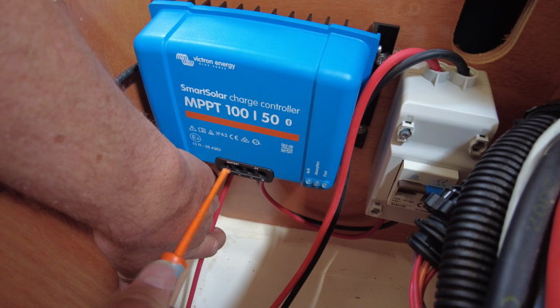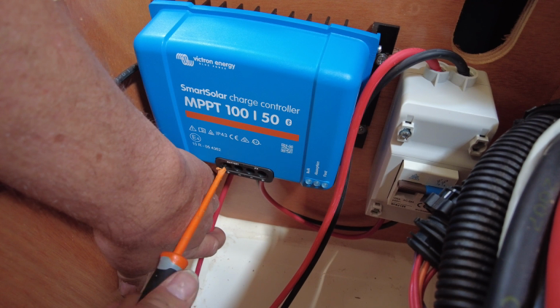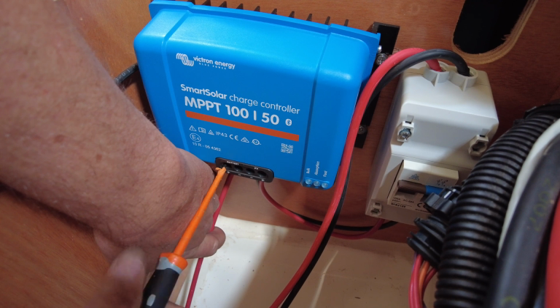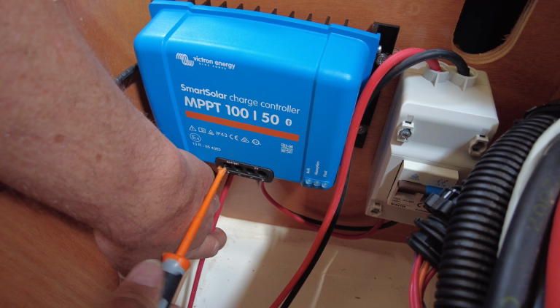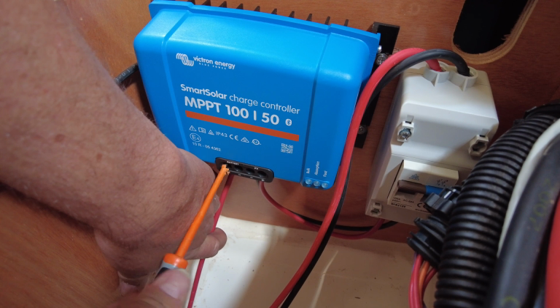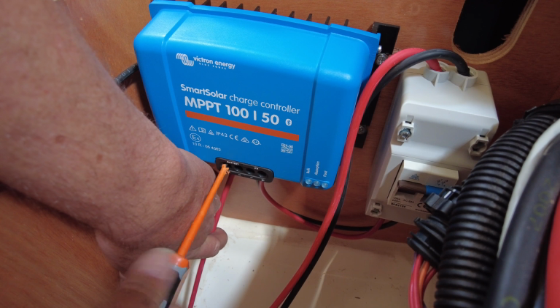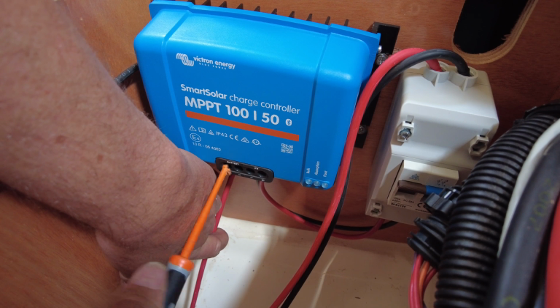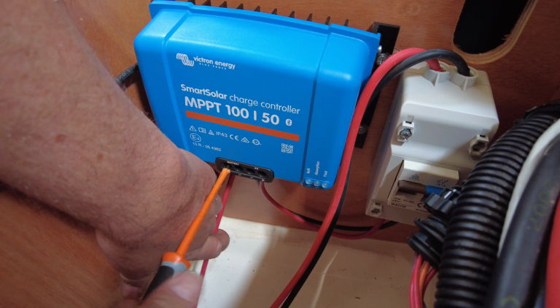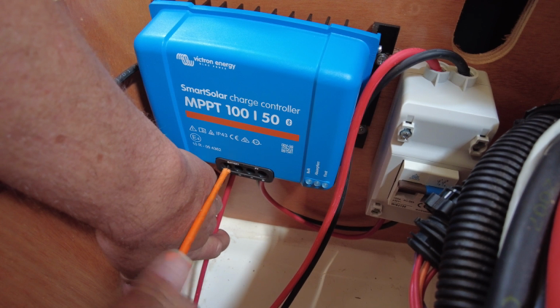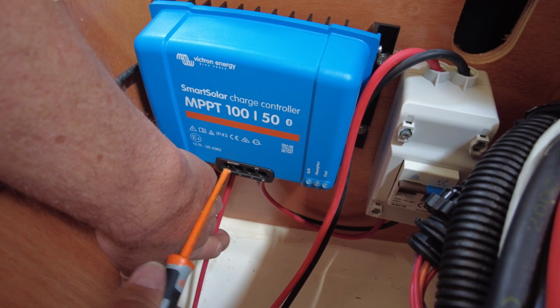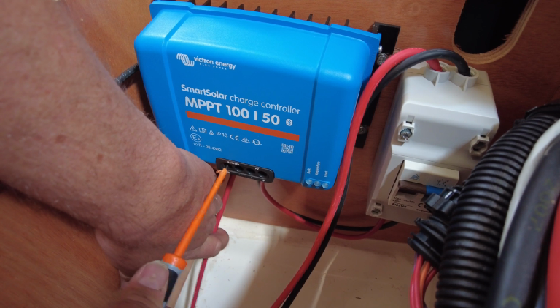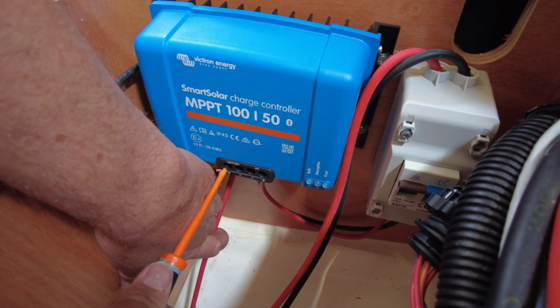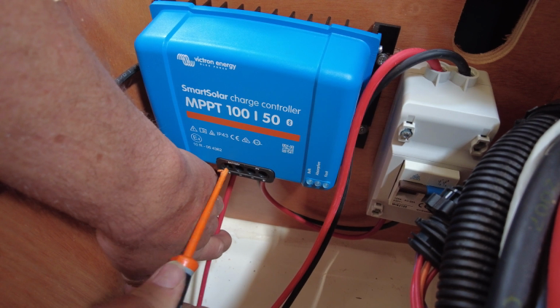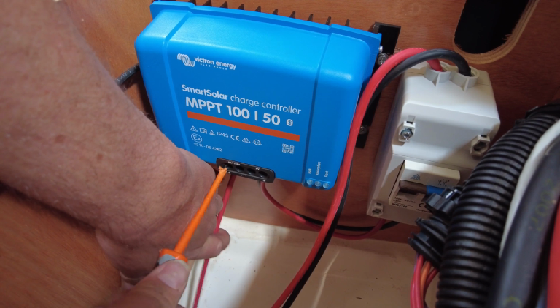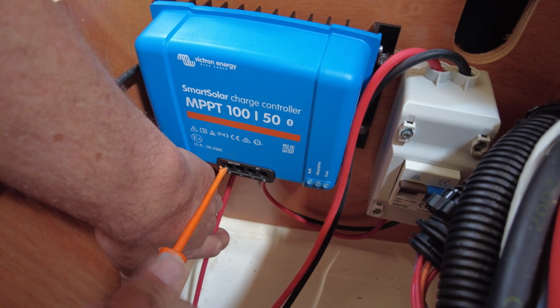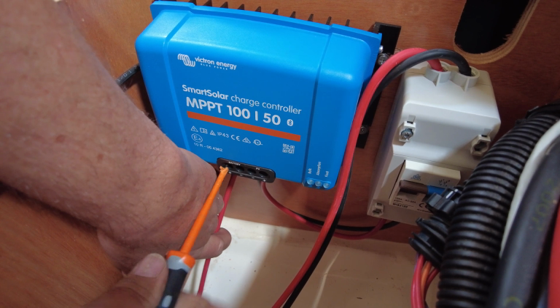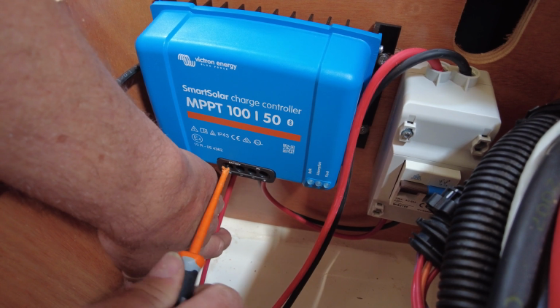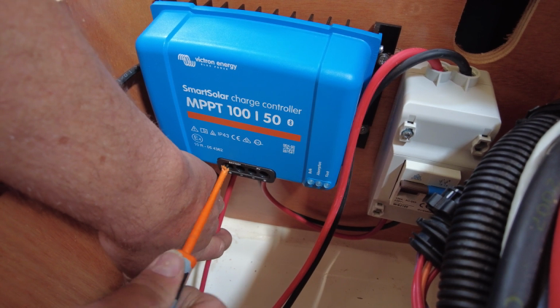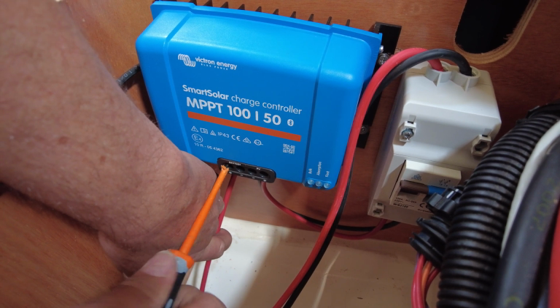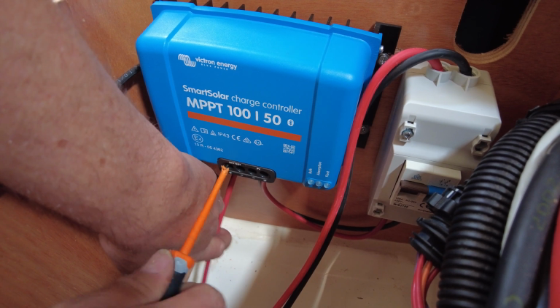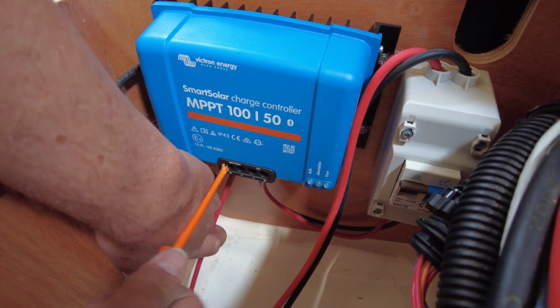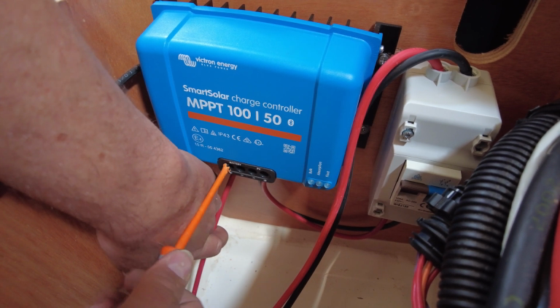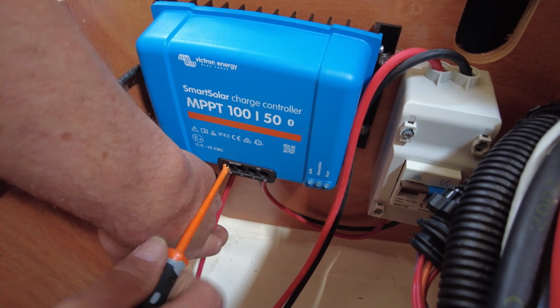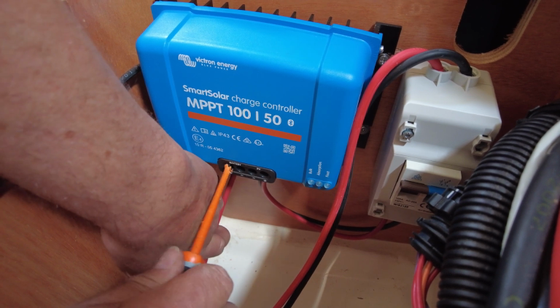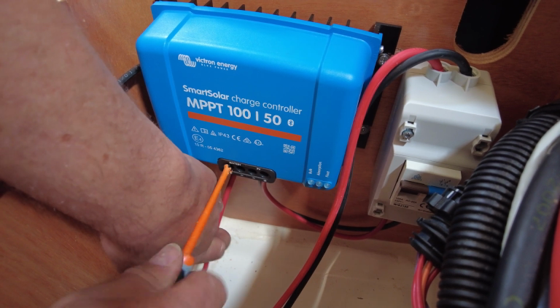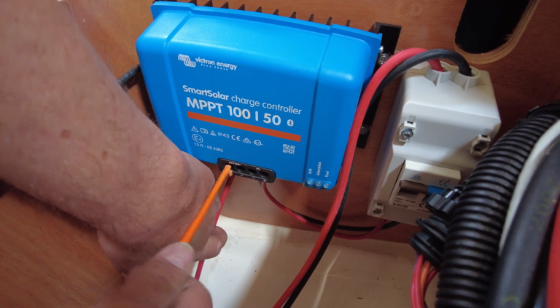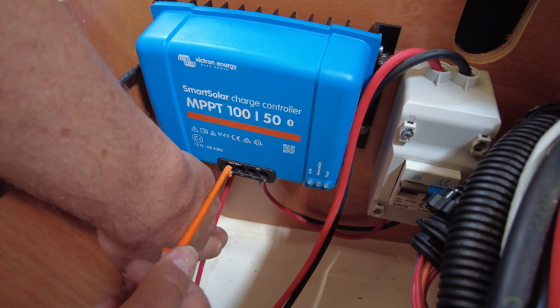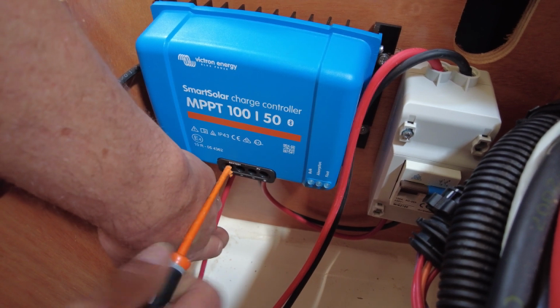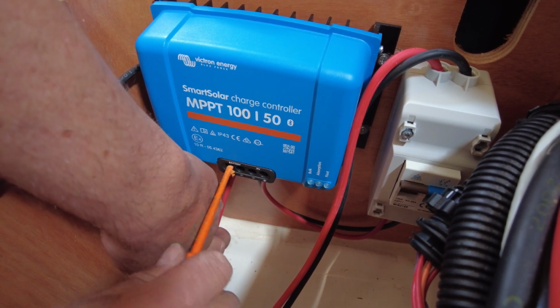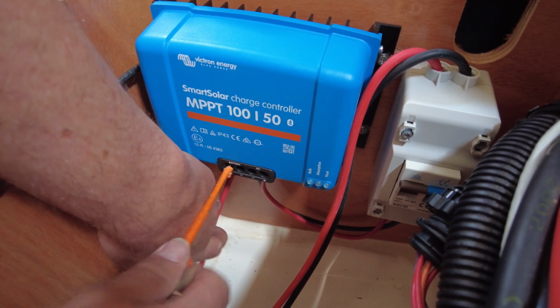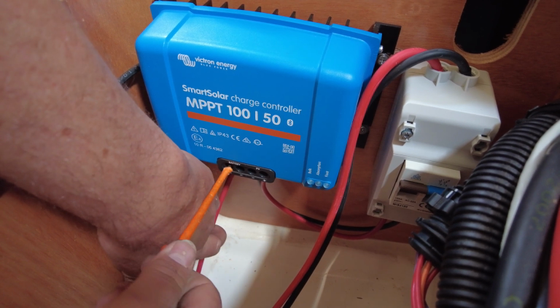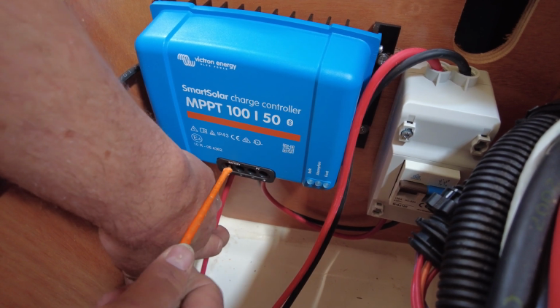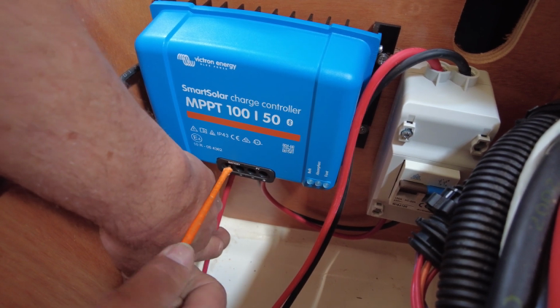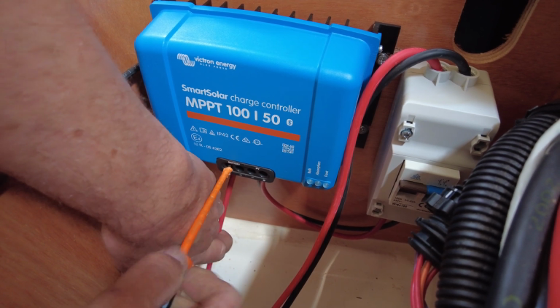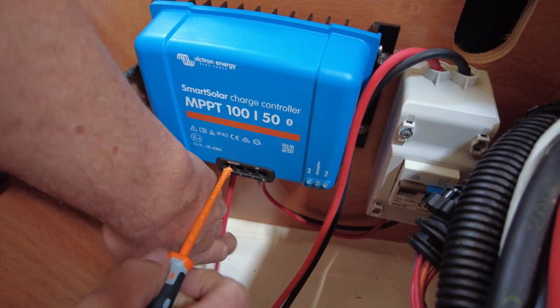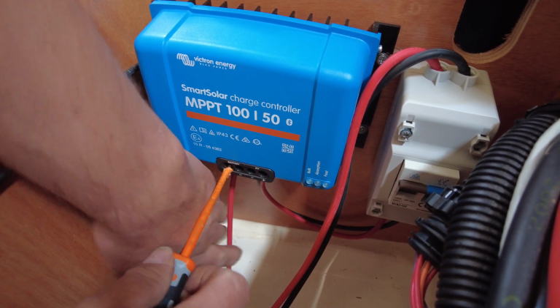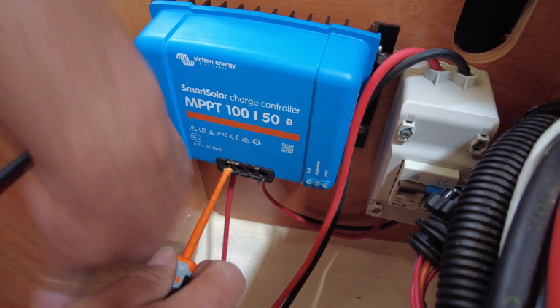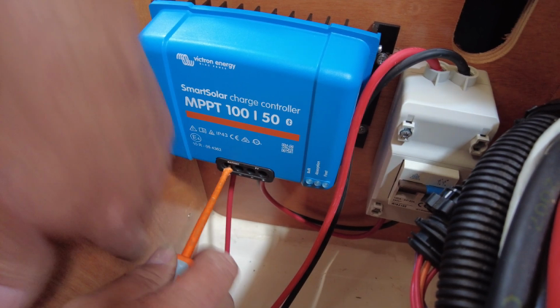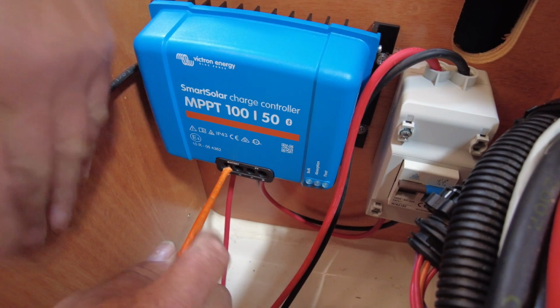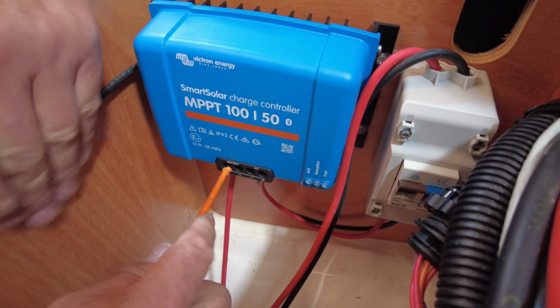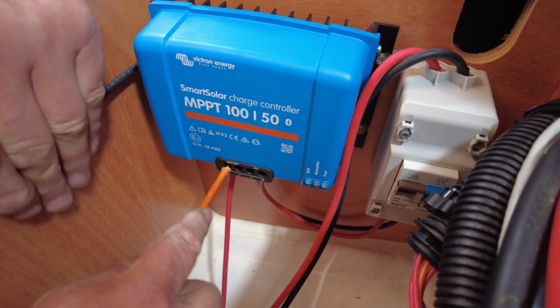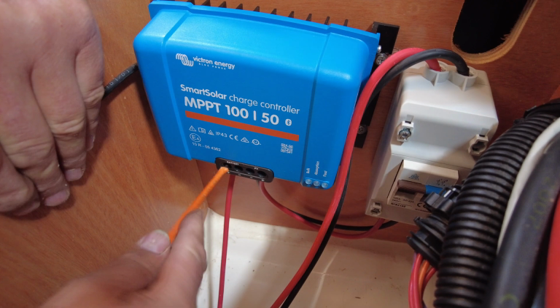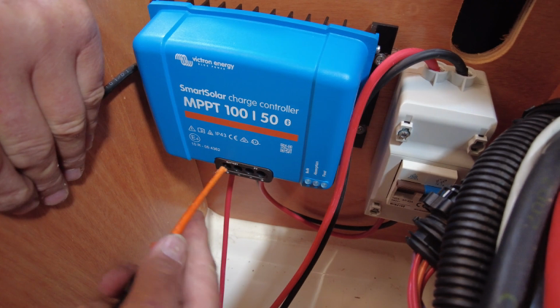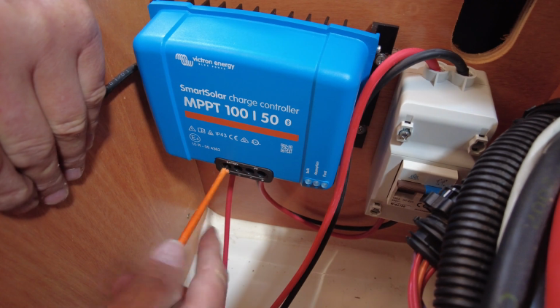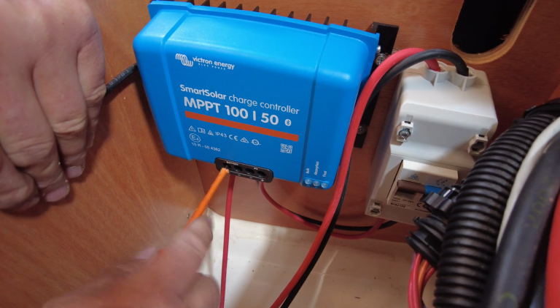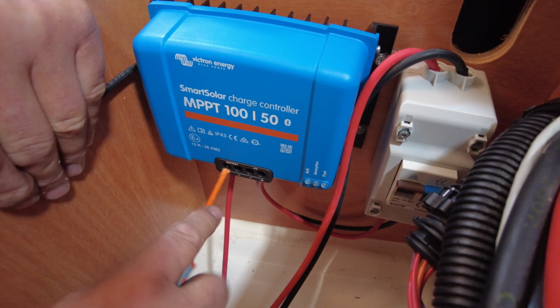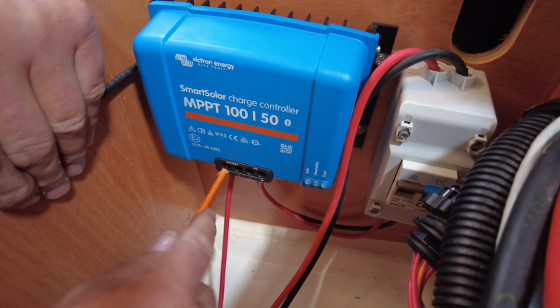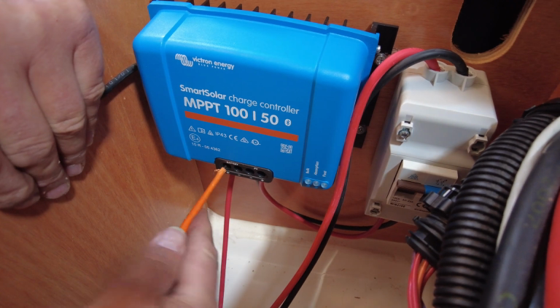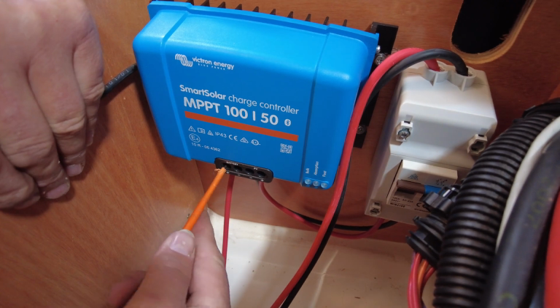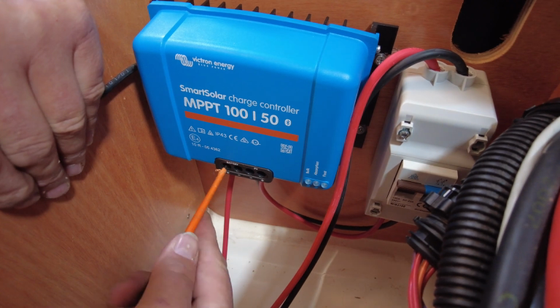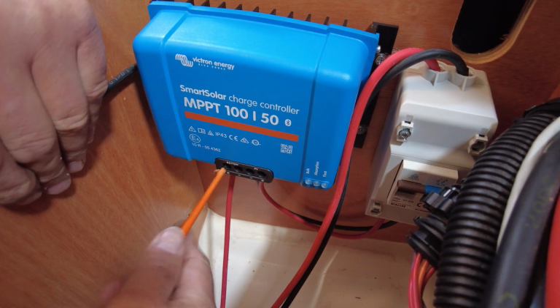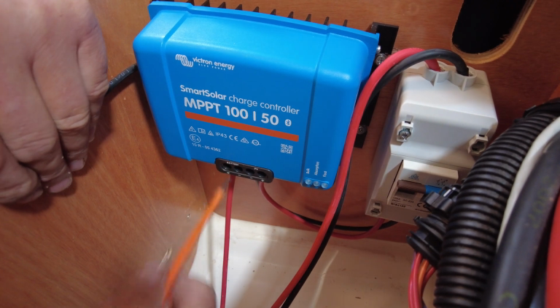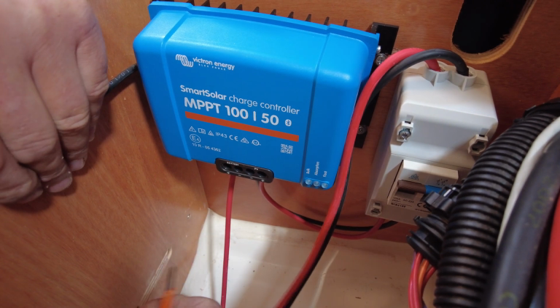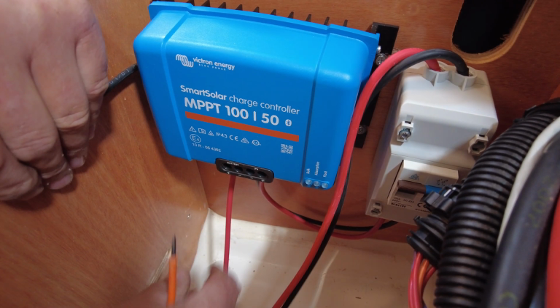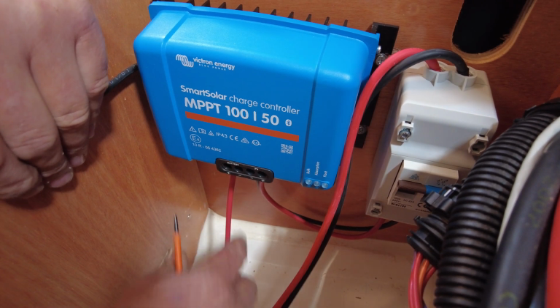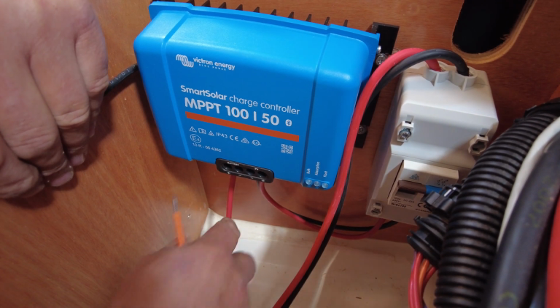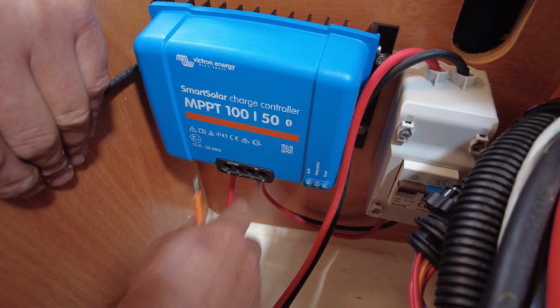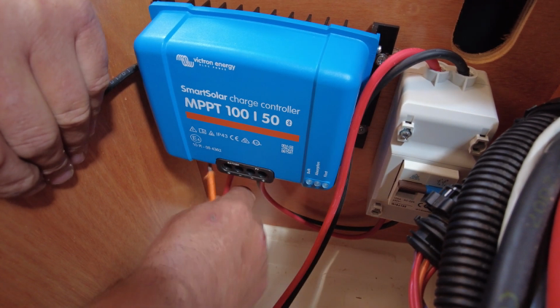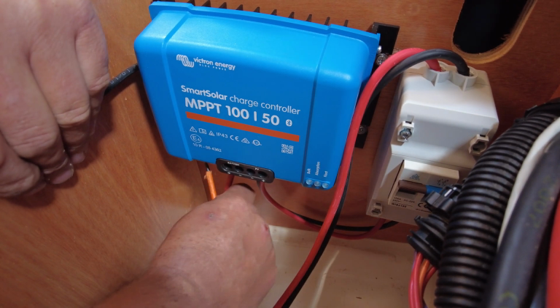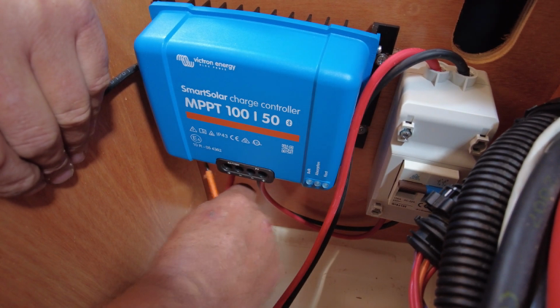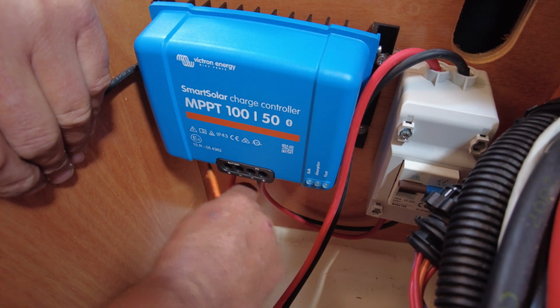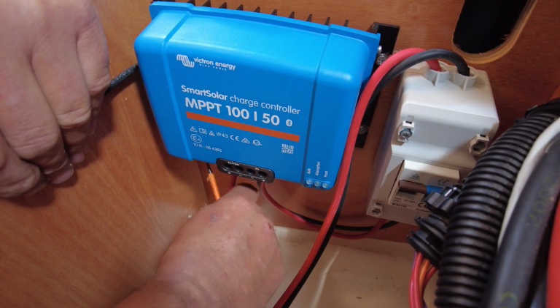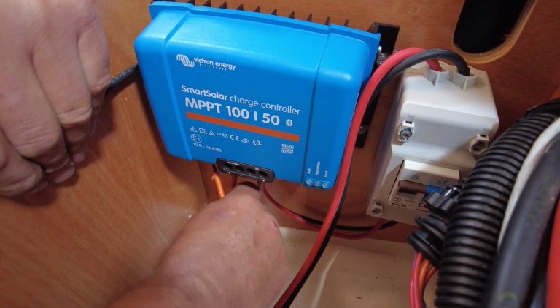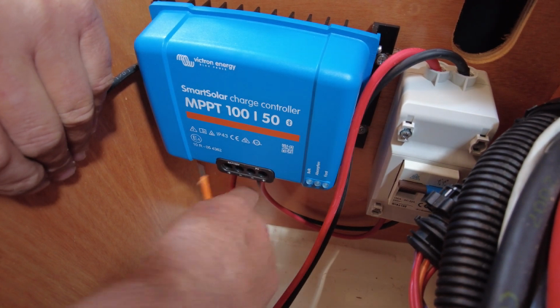We first connect the MPPT to power. This is done by taking two tails from the unit to the battery.